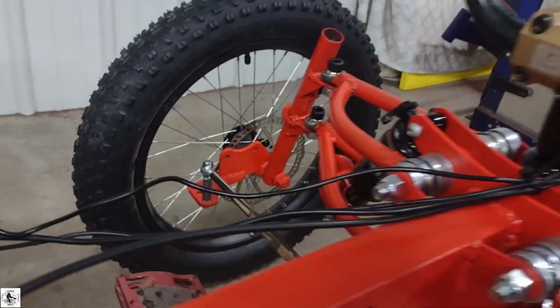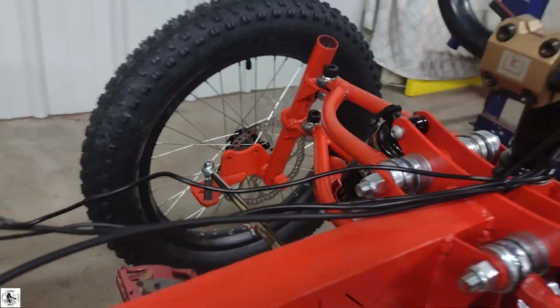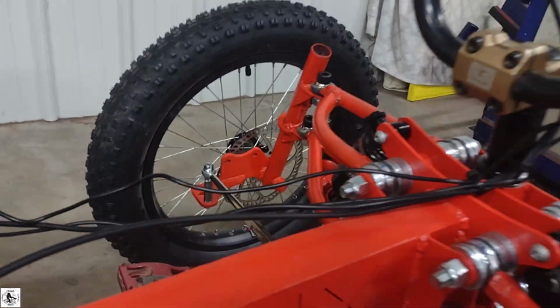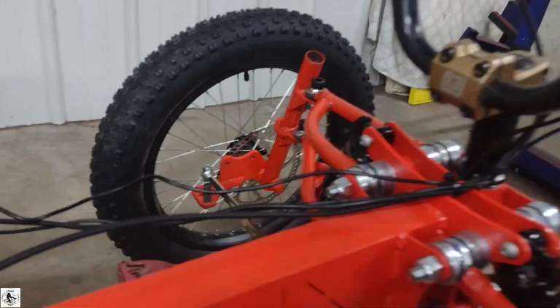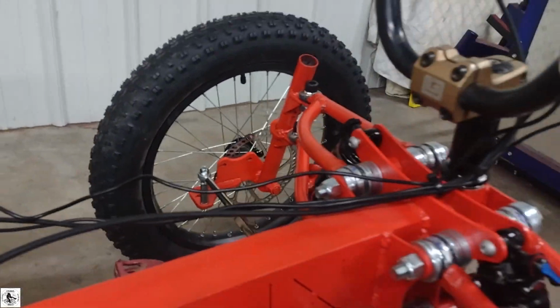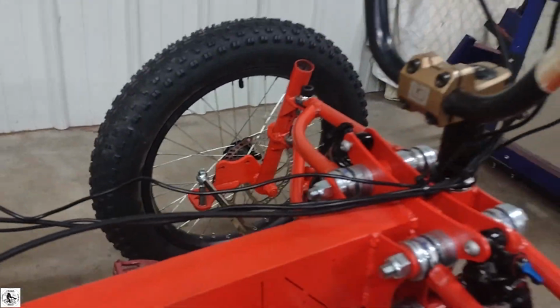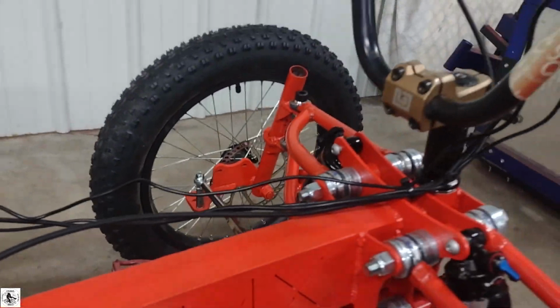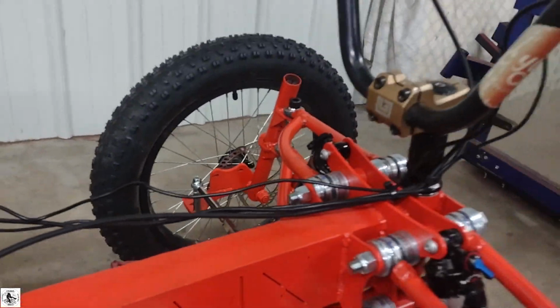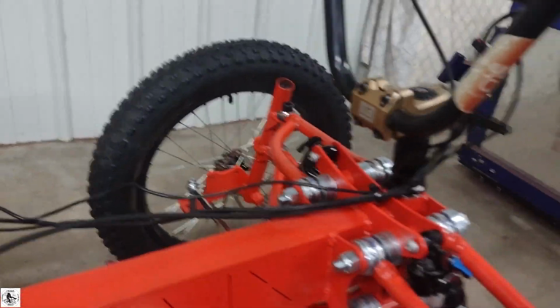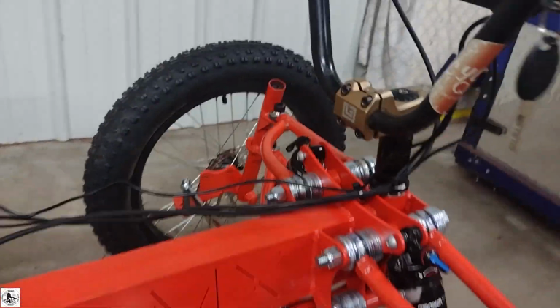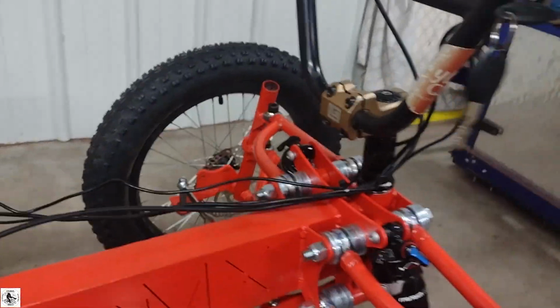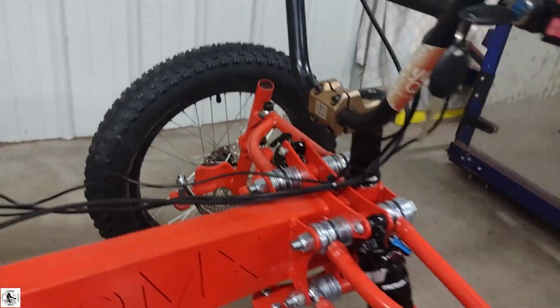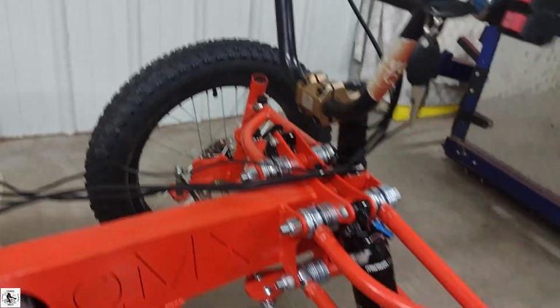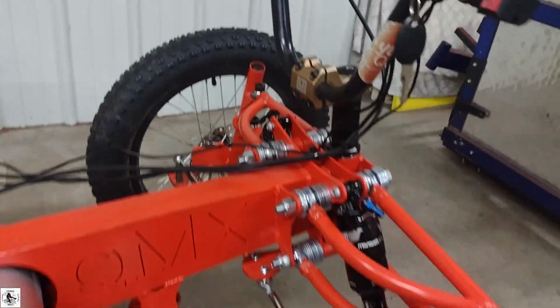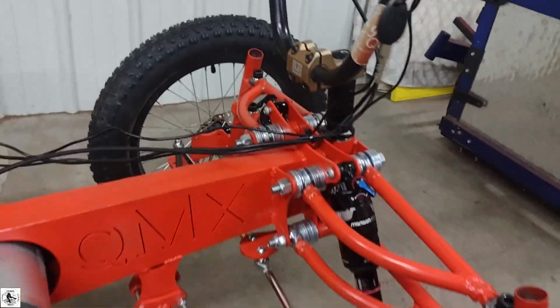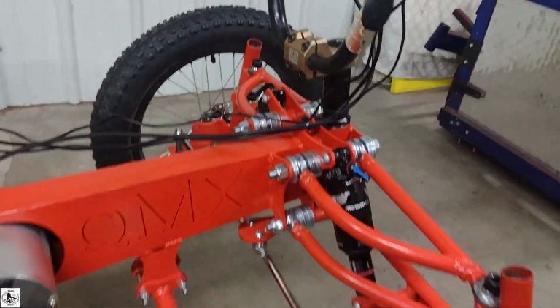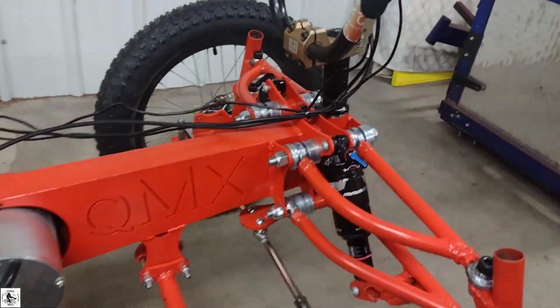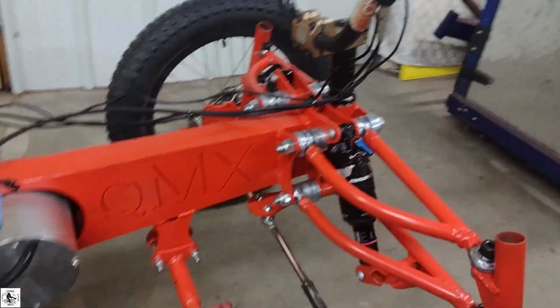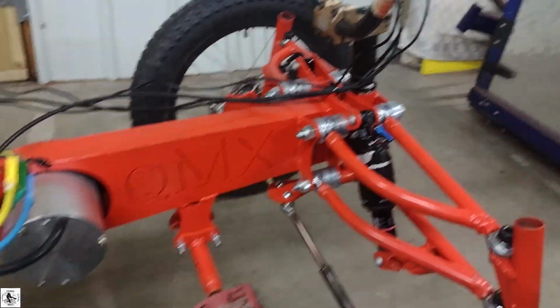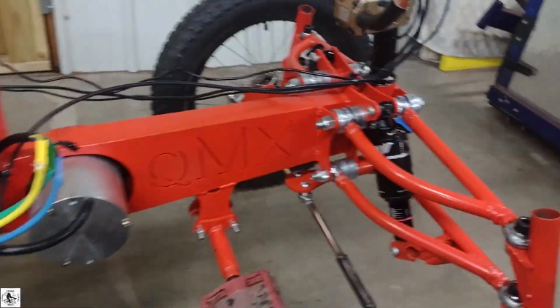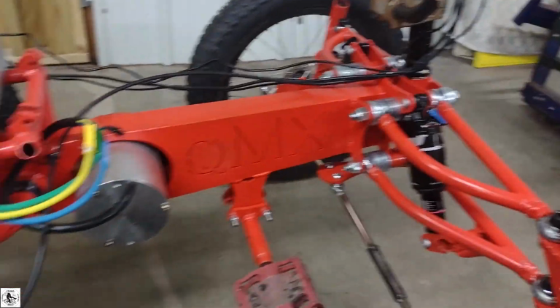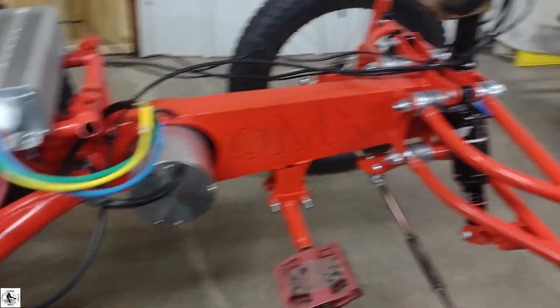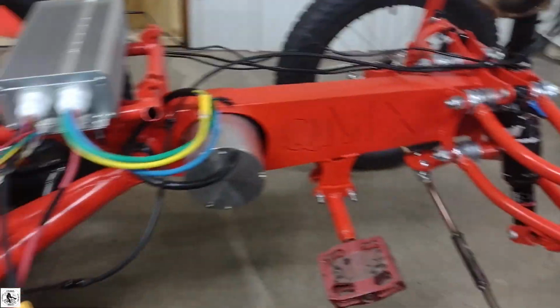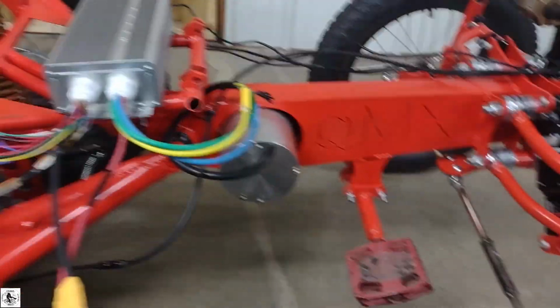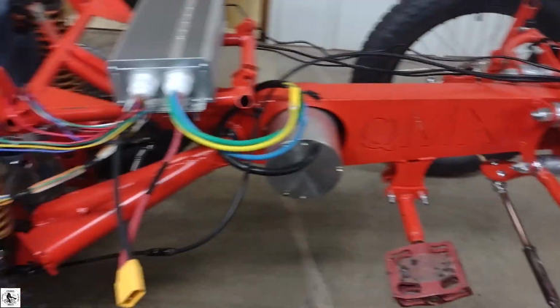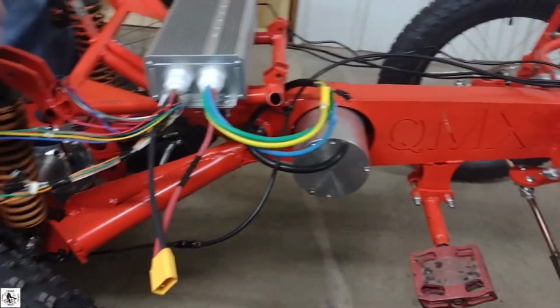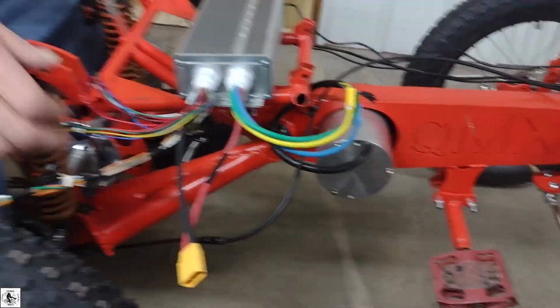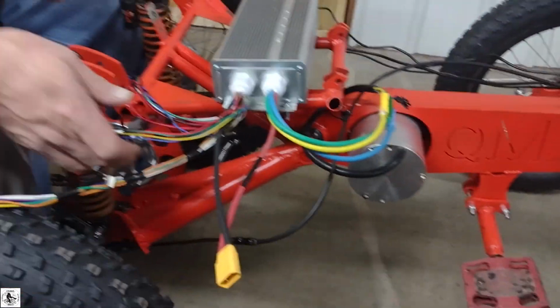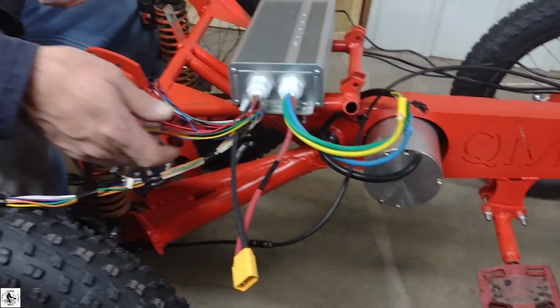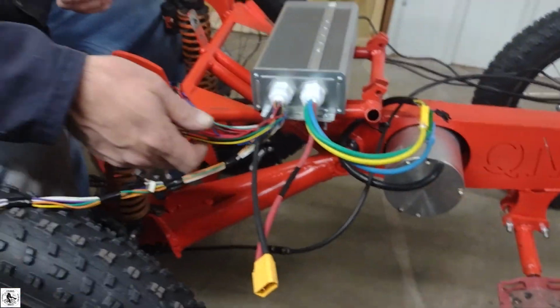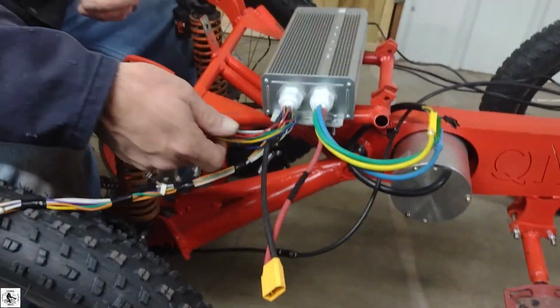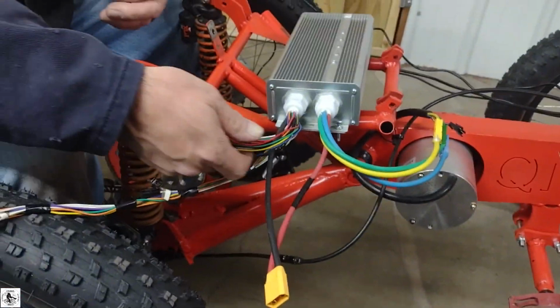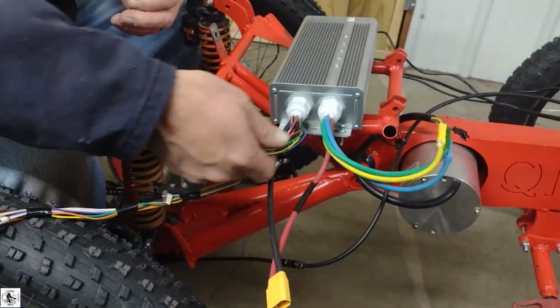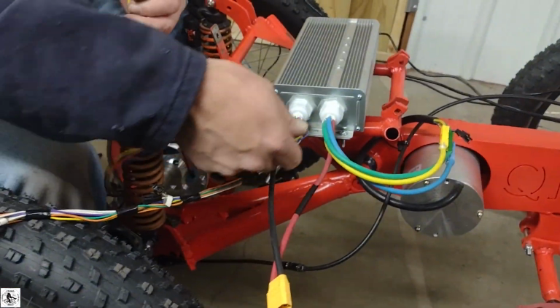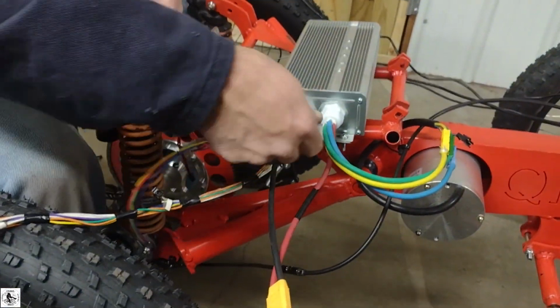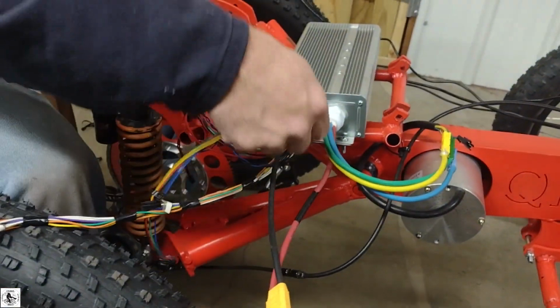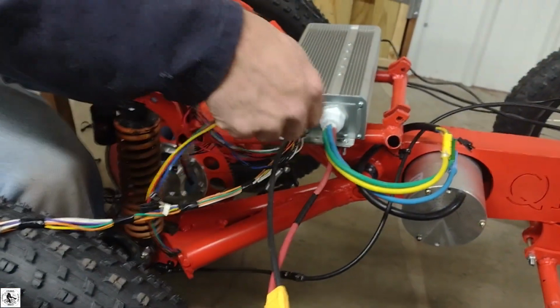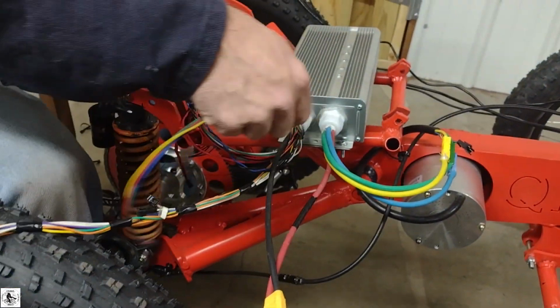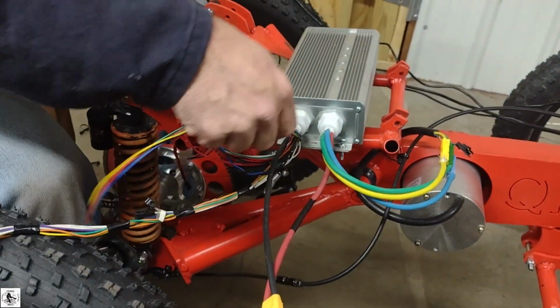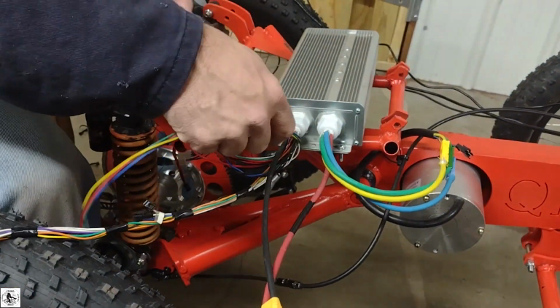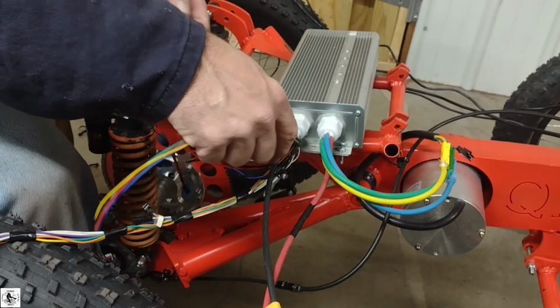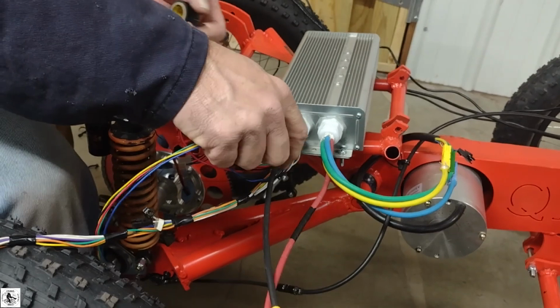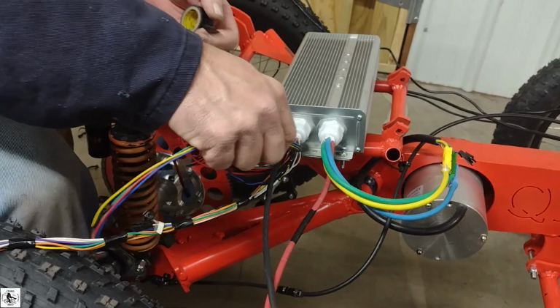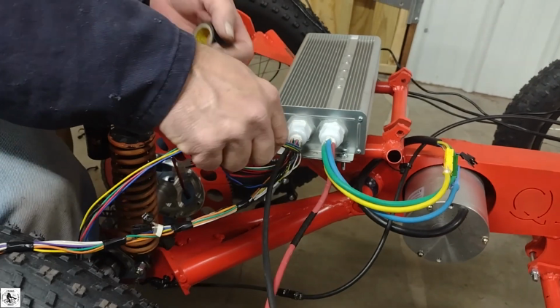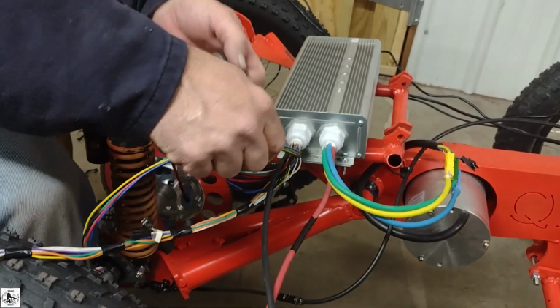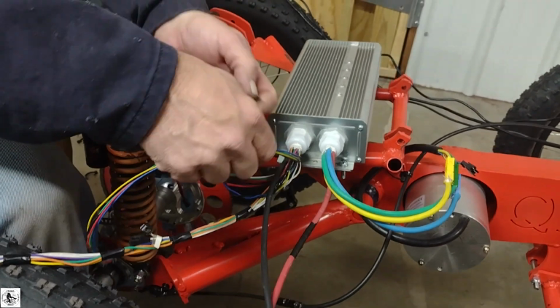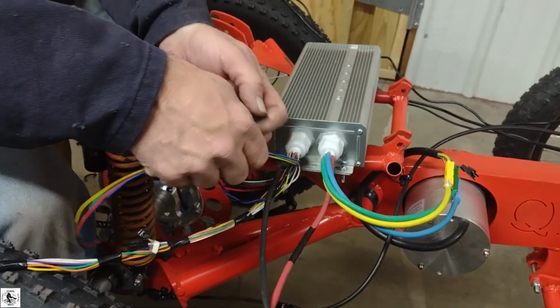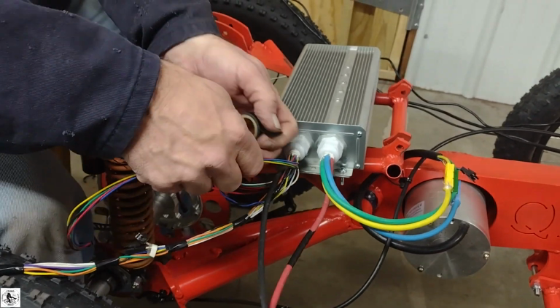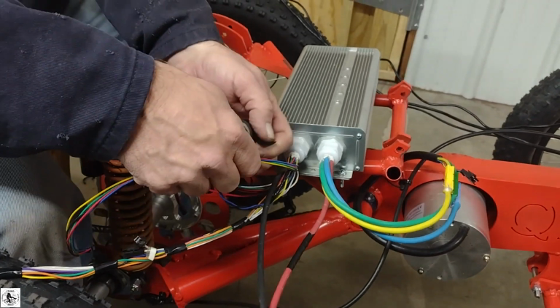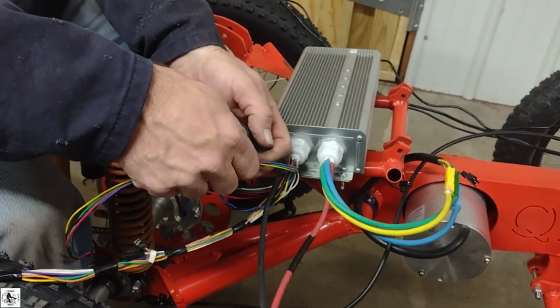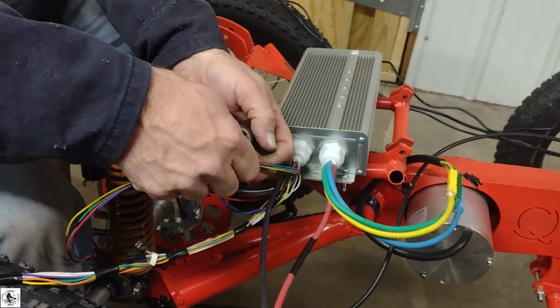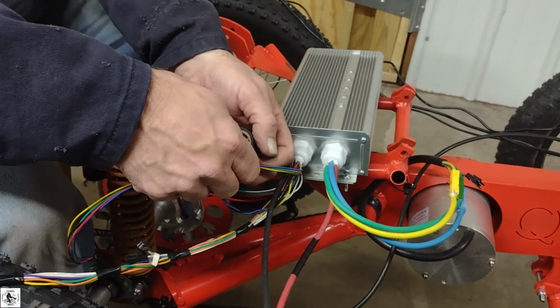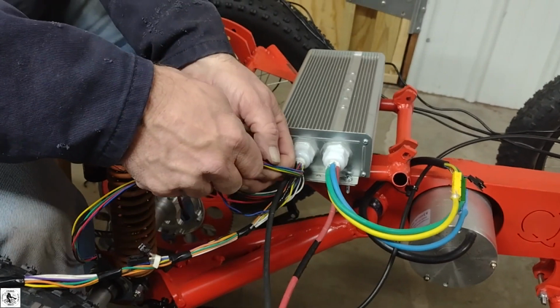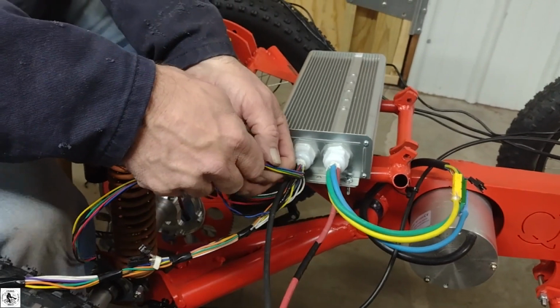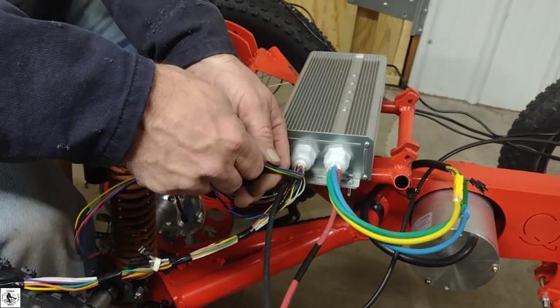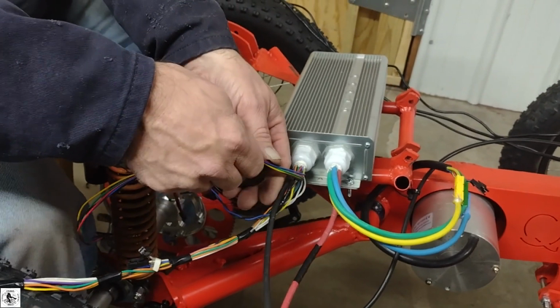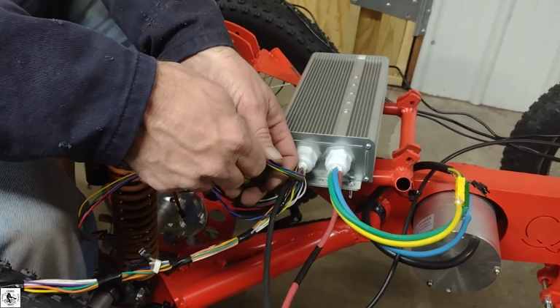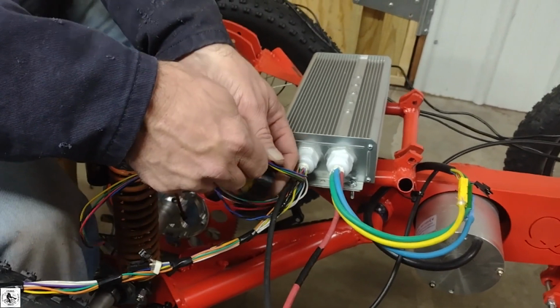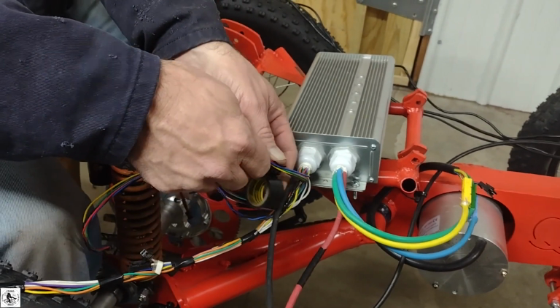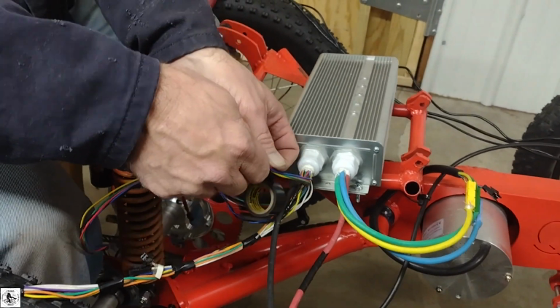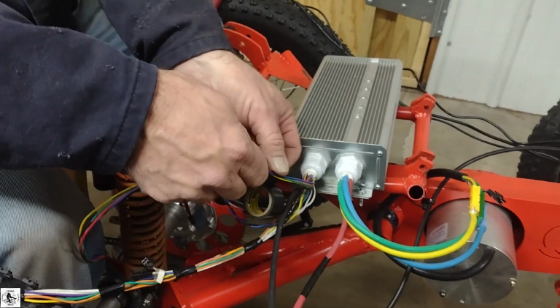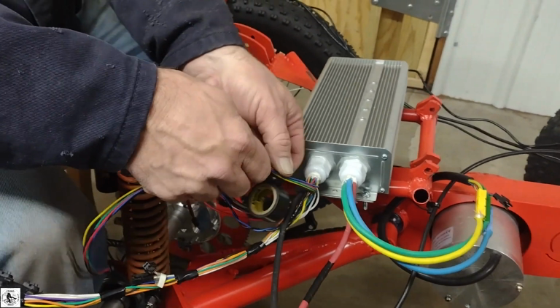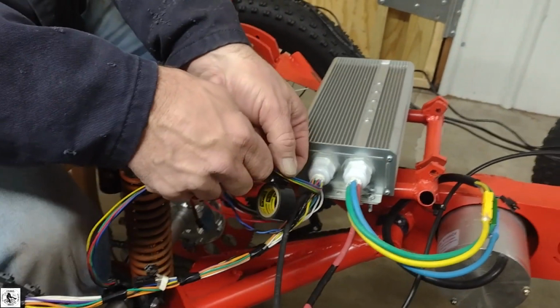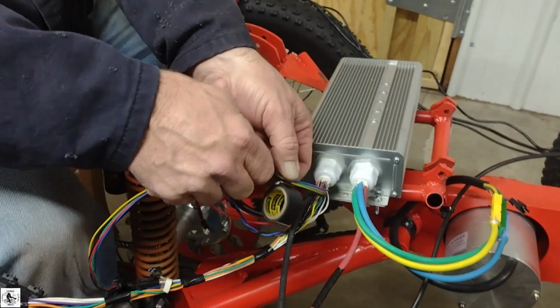Fixed our bump steer. Another test ride coming soon. Peace.